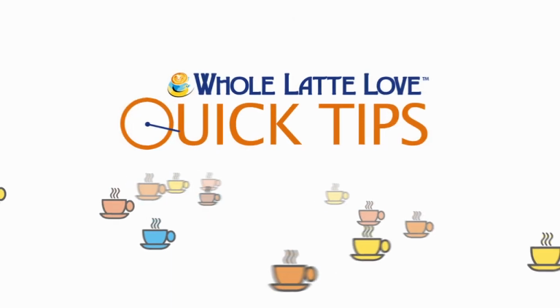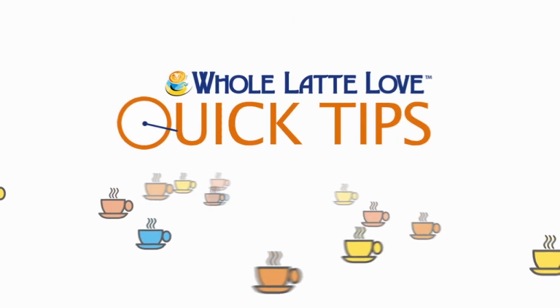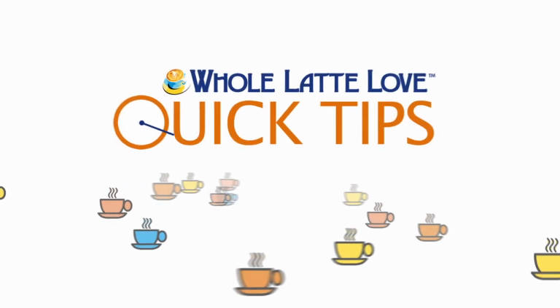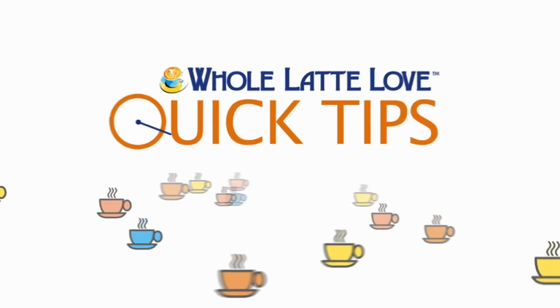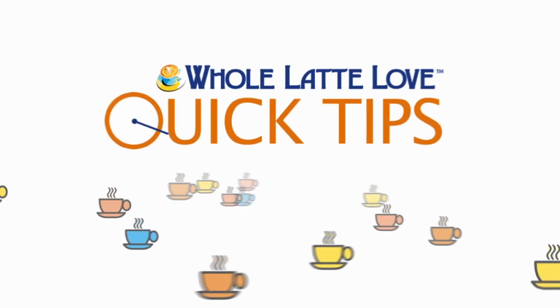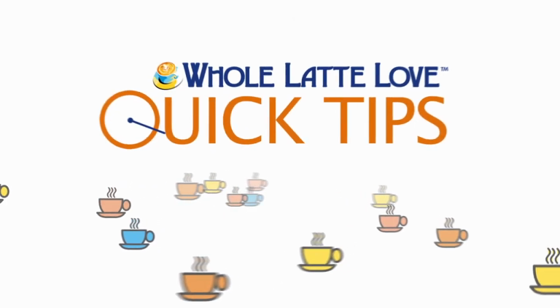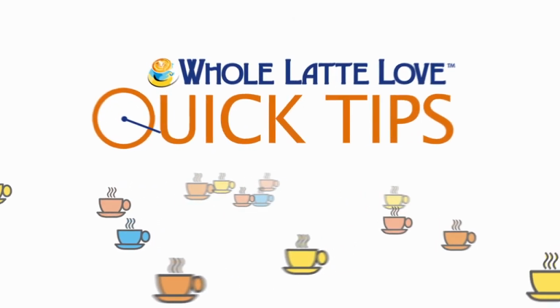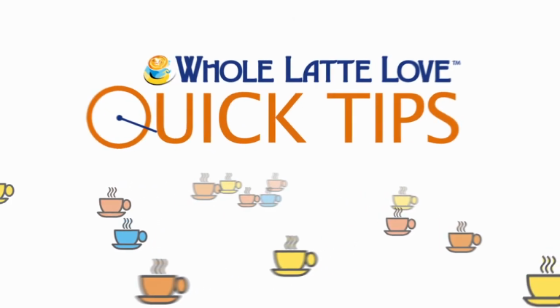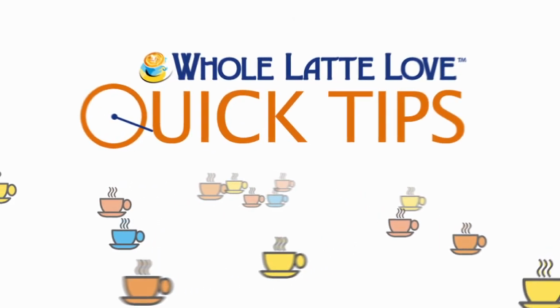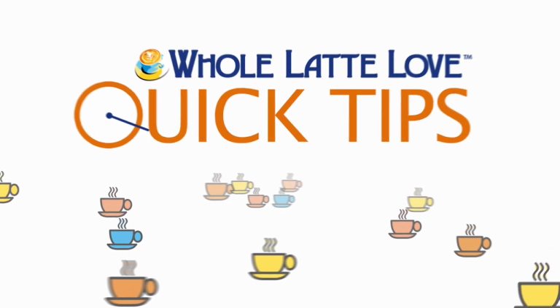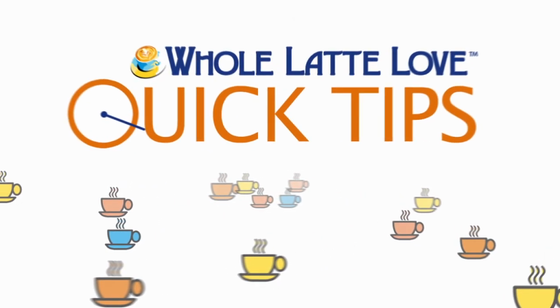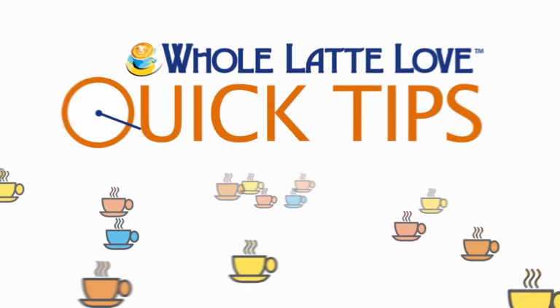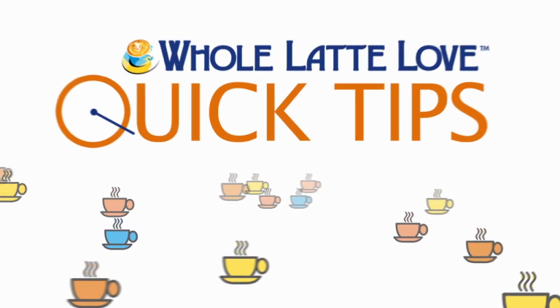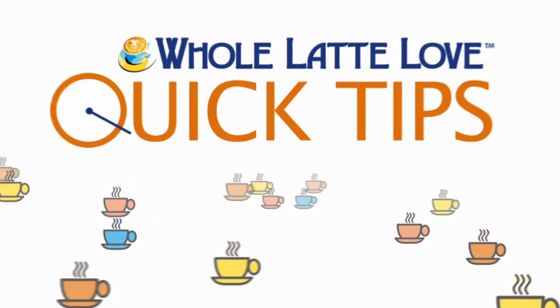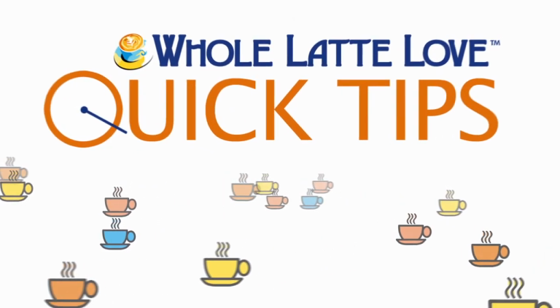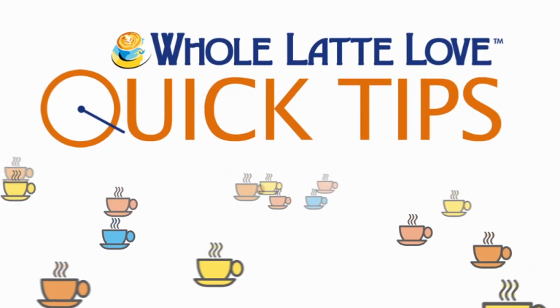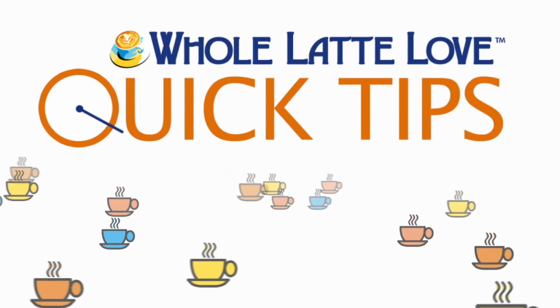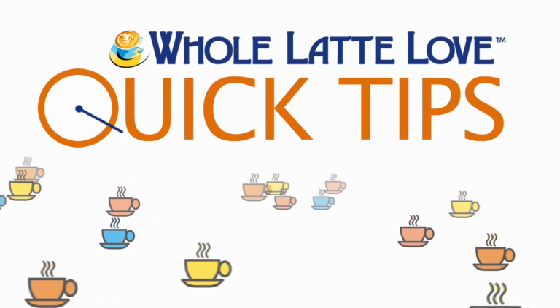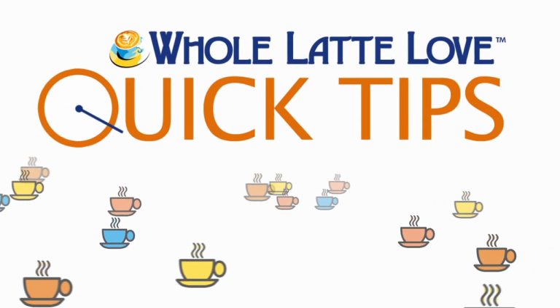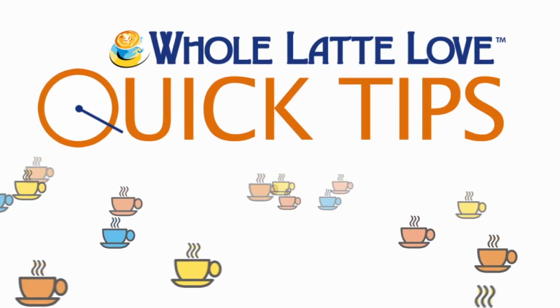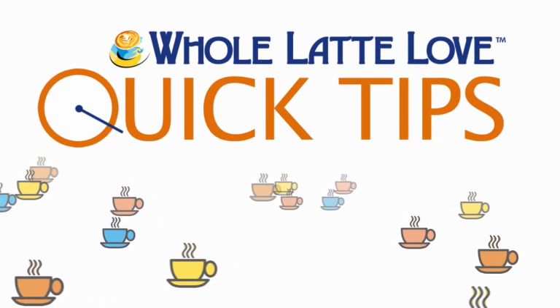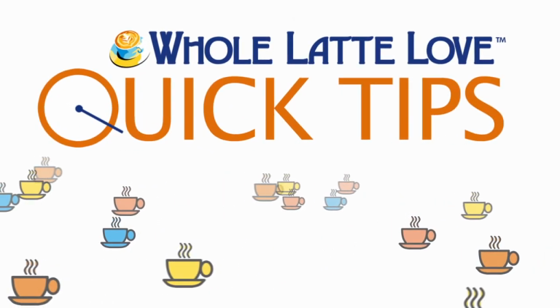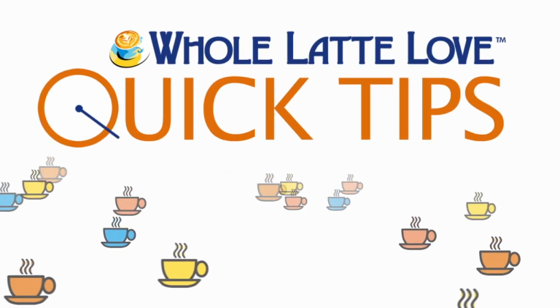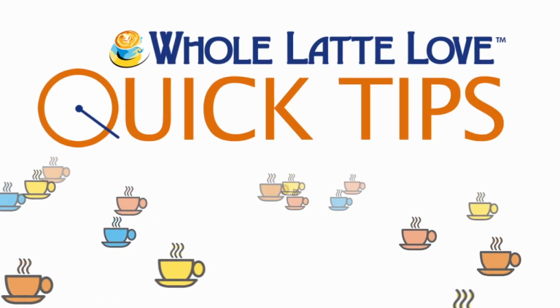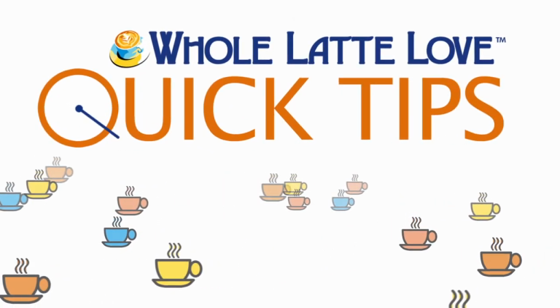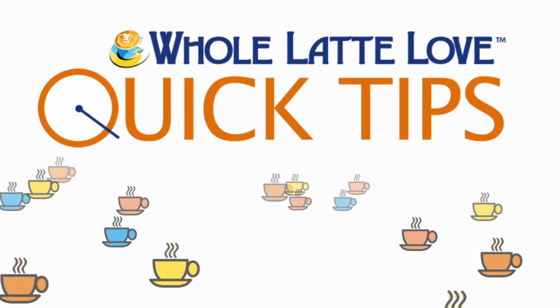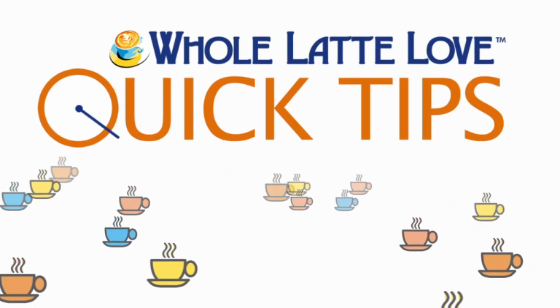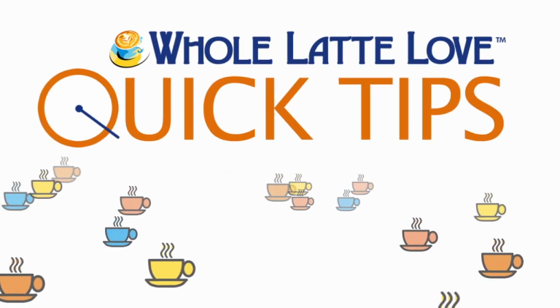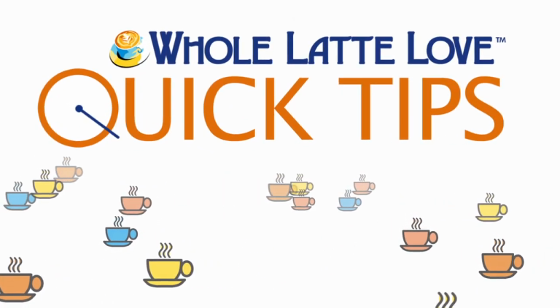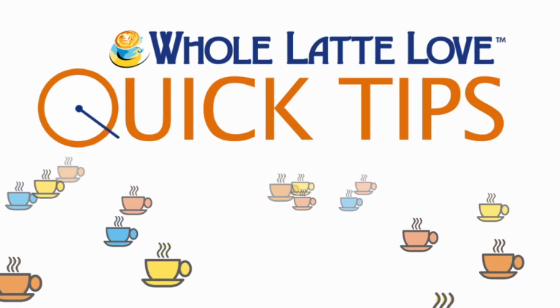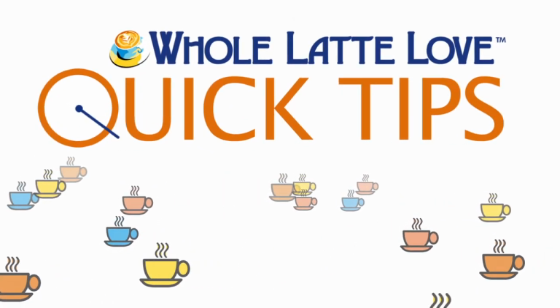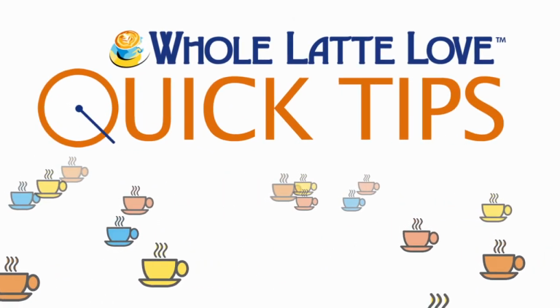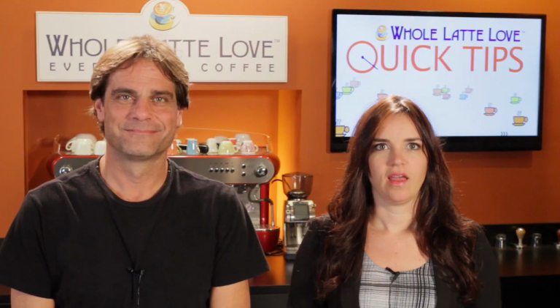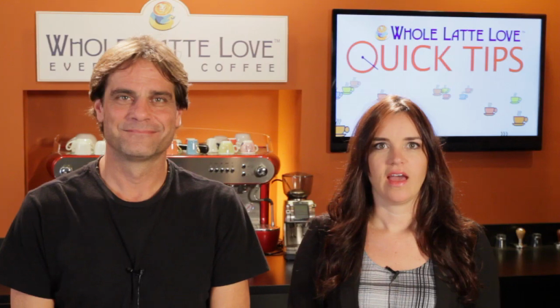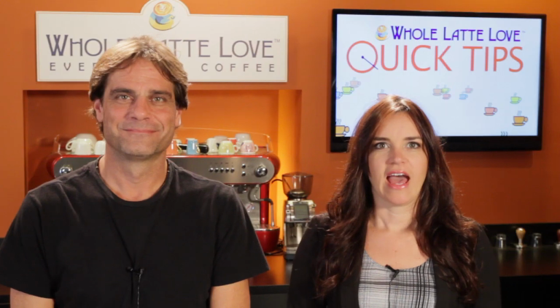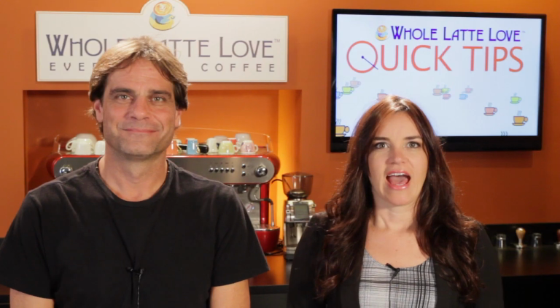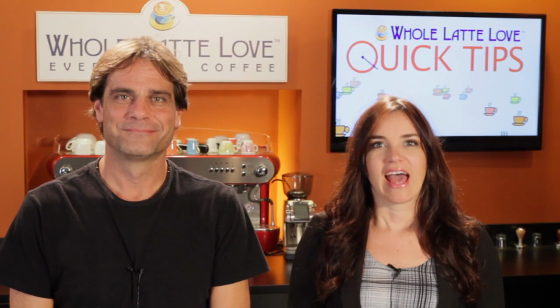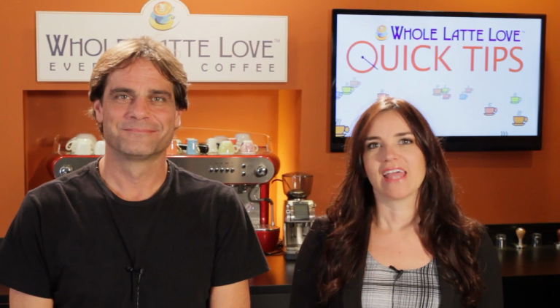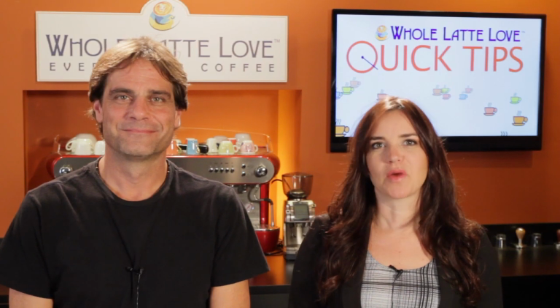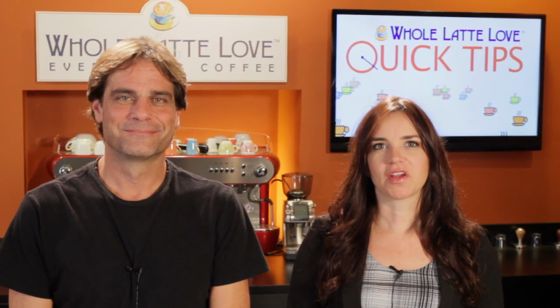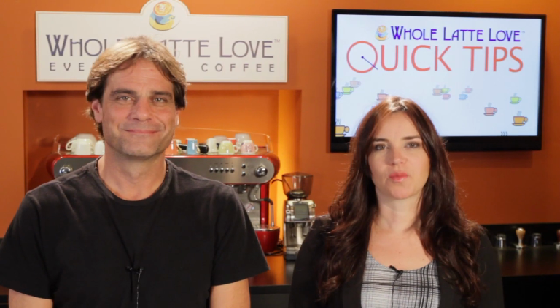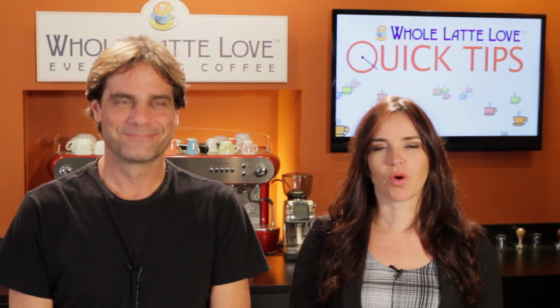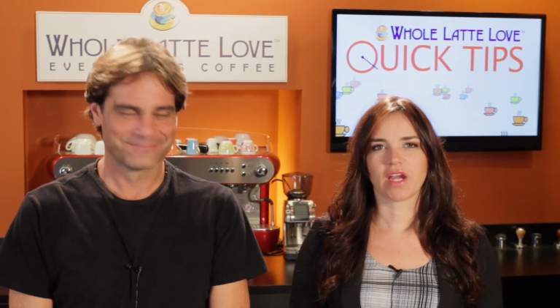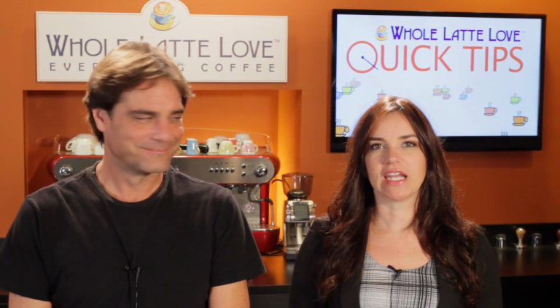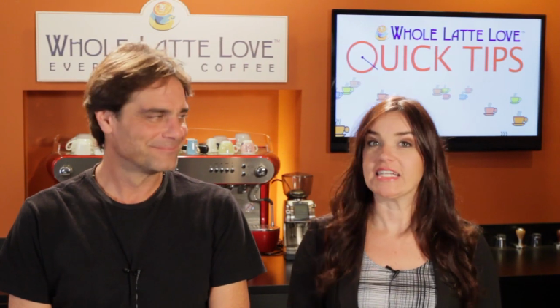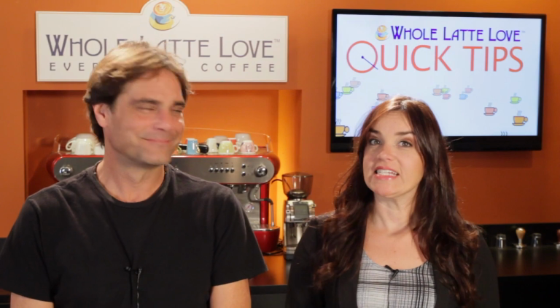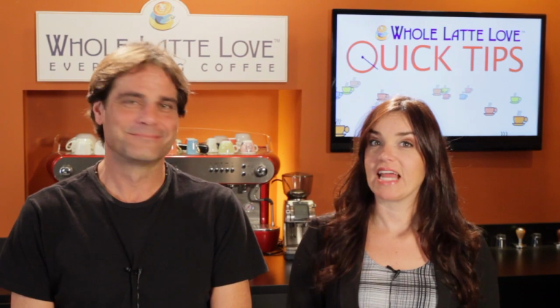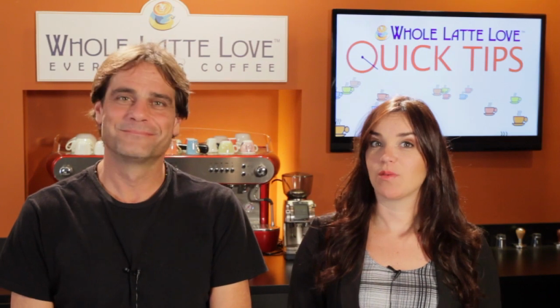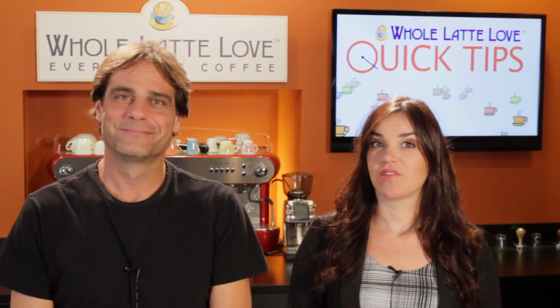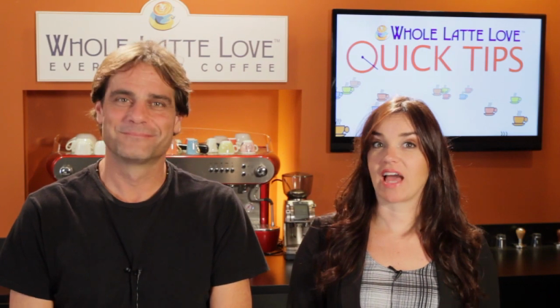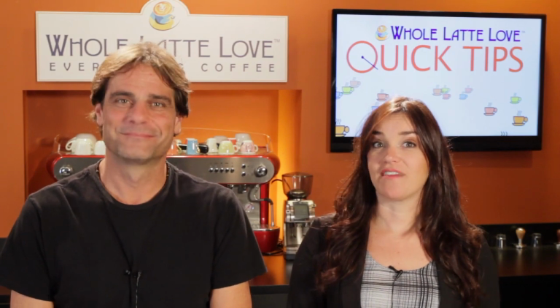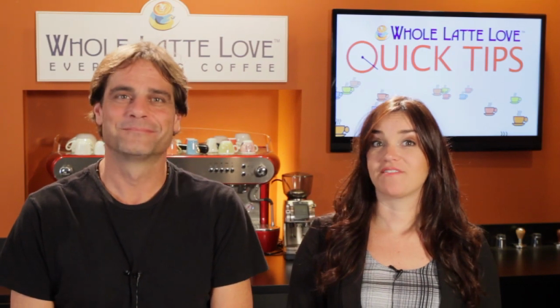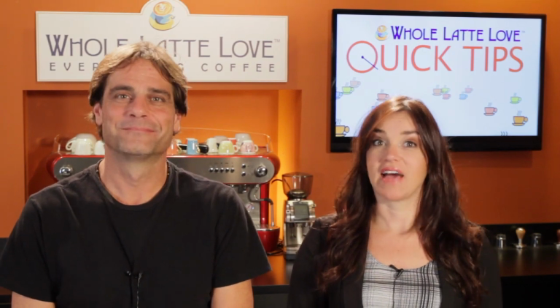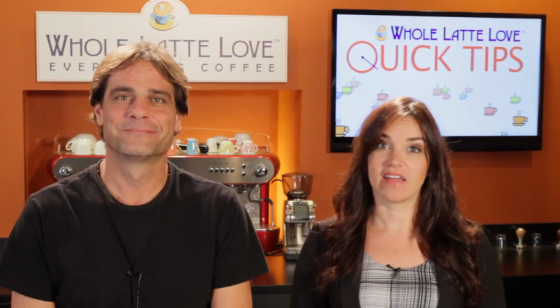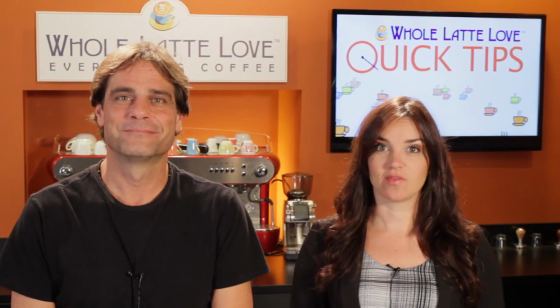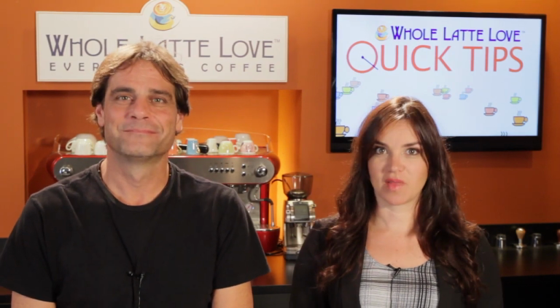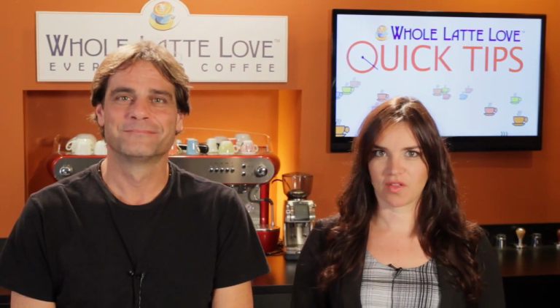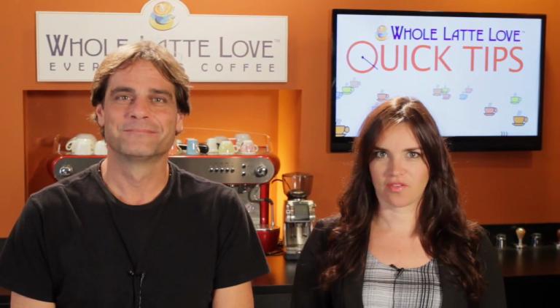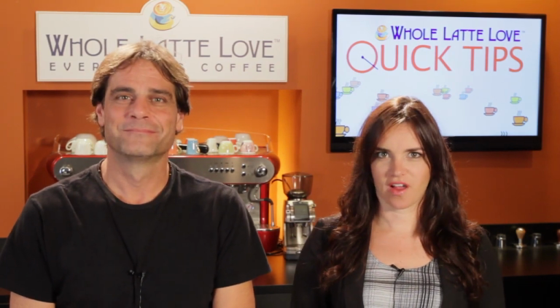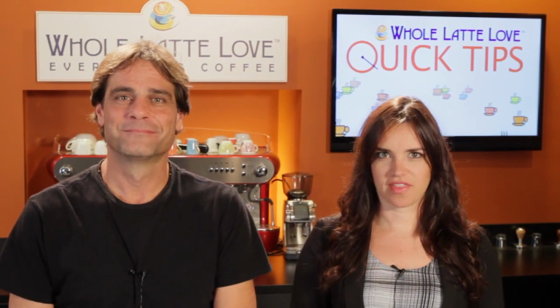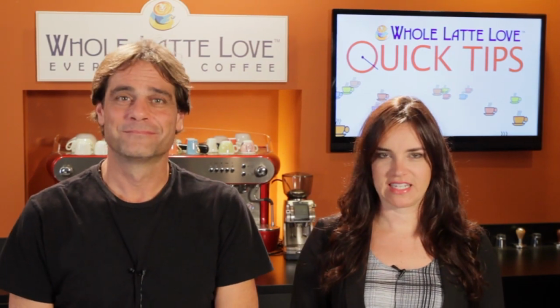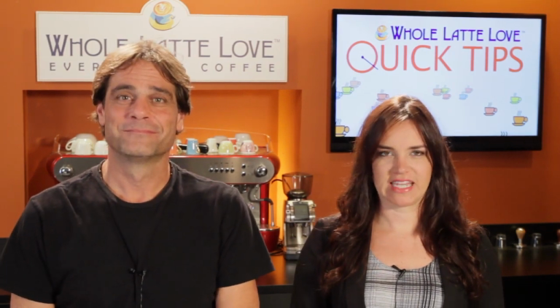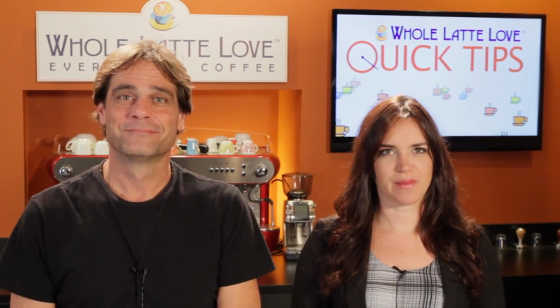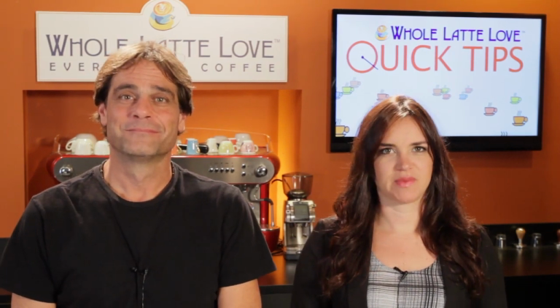Here's another quick tip from Whole Latte Love. Hi, I'm Mark and I'm Morgan, and today we've got 5 milk frothing tips.